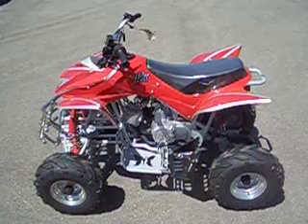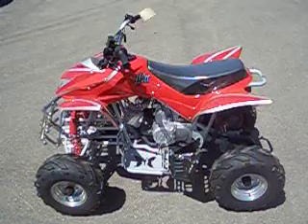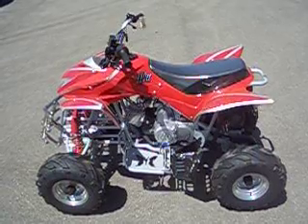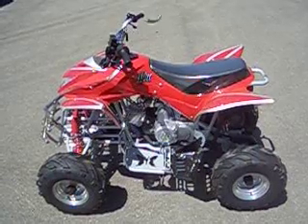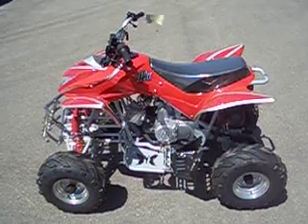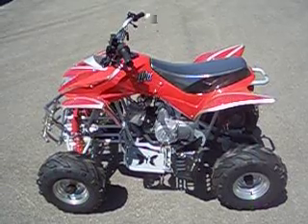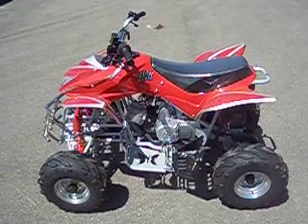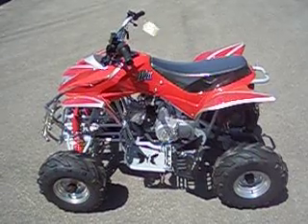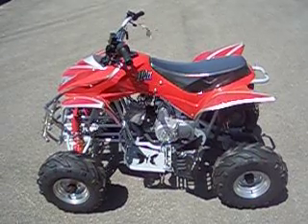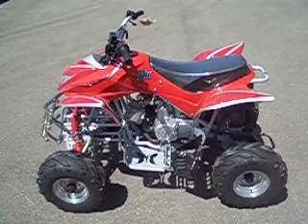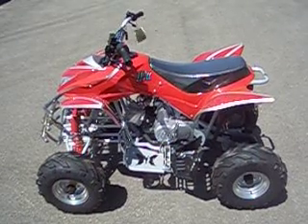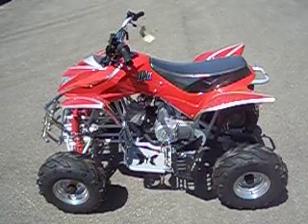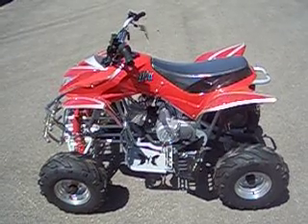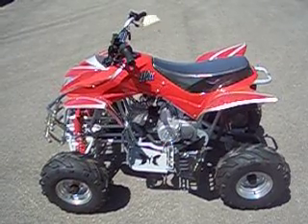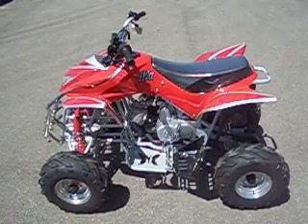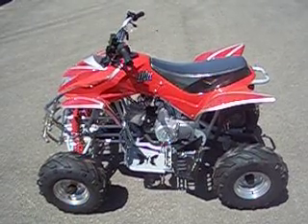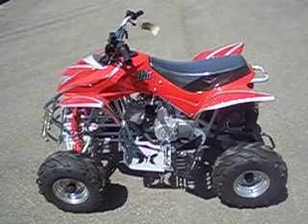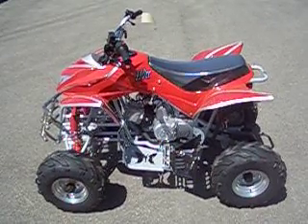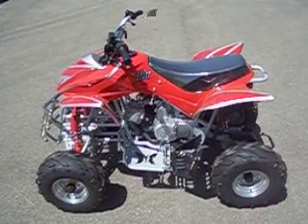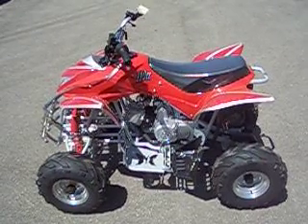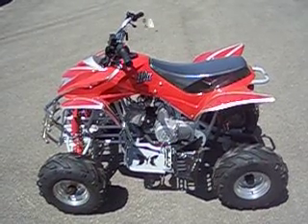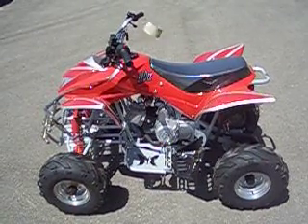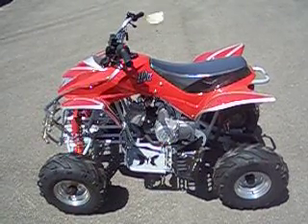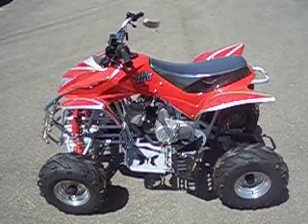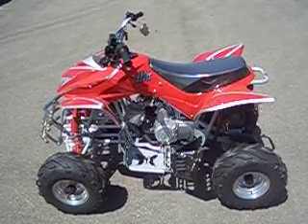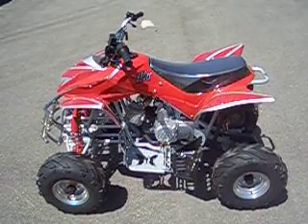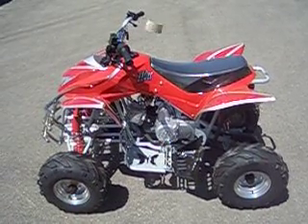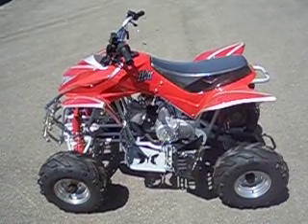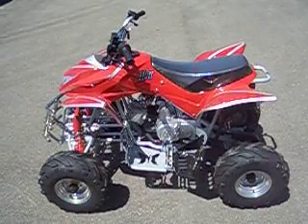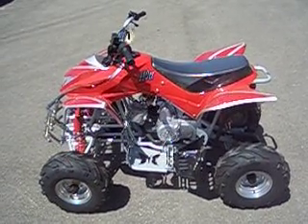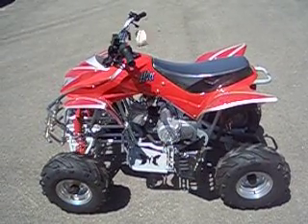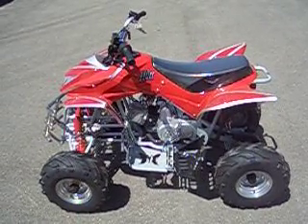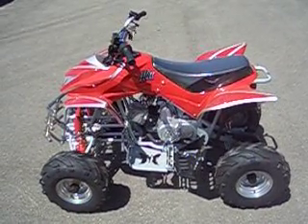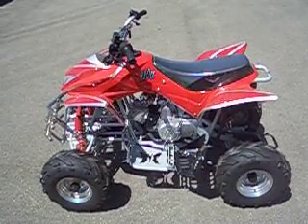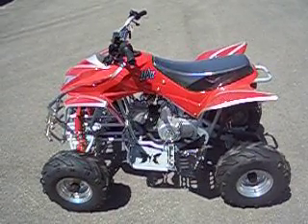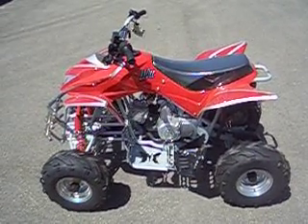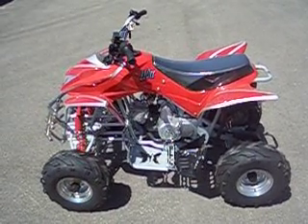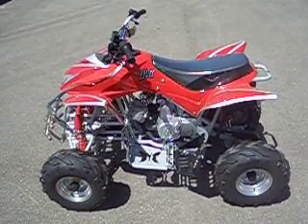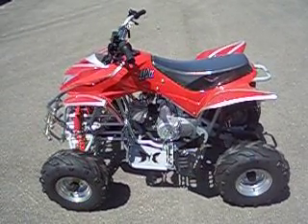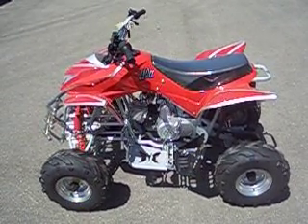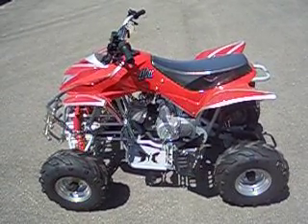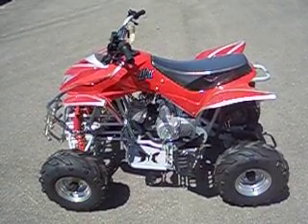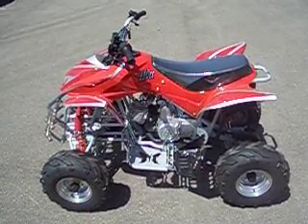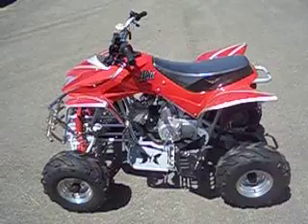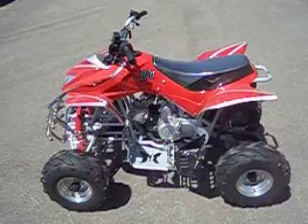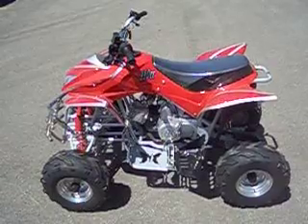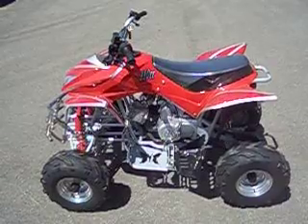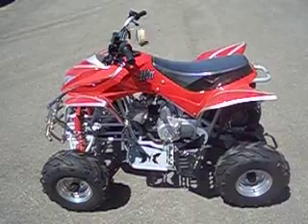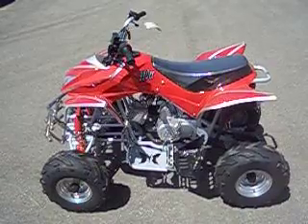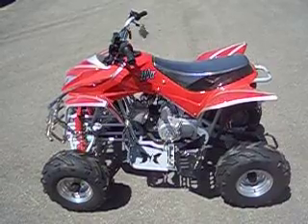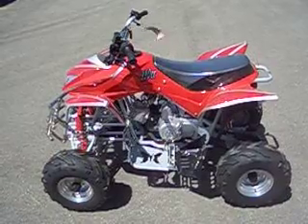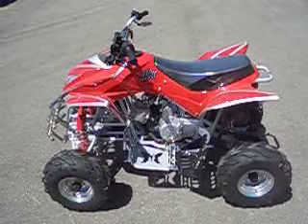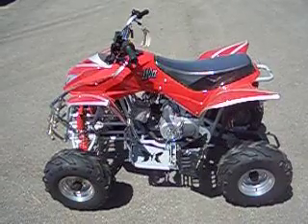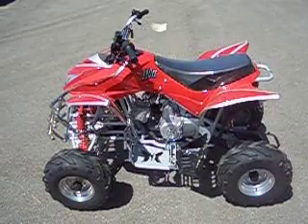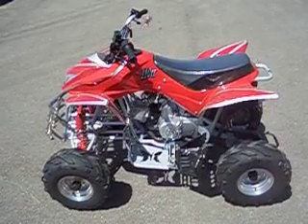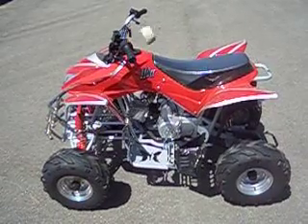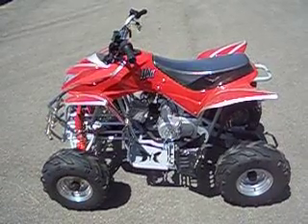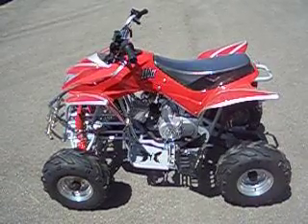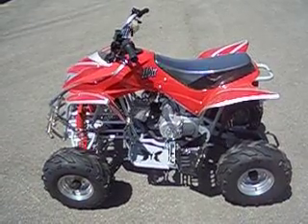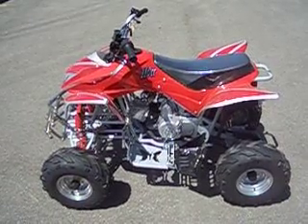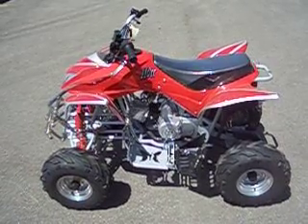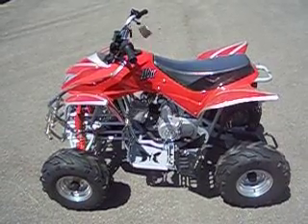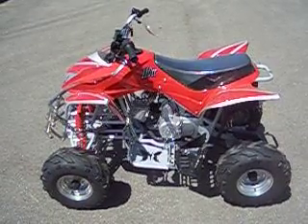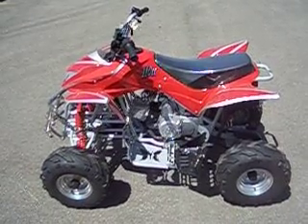Introducing the 110cc Assassin Sport ATV, great for pre-teens and young adults.